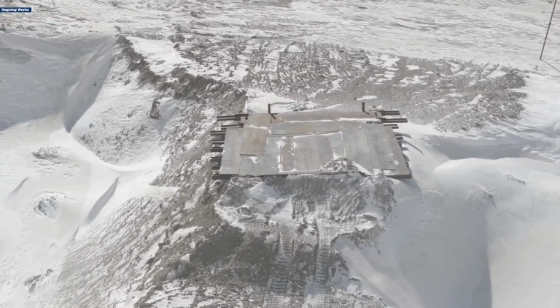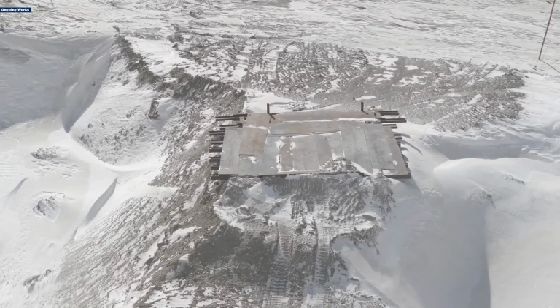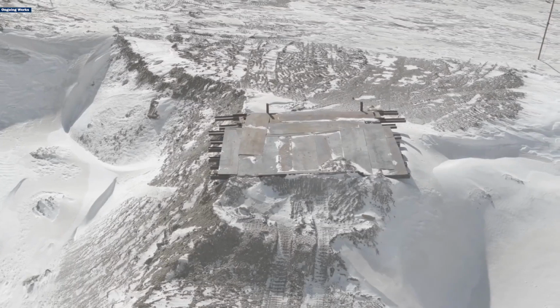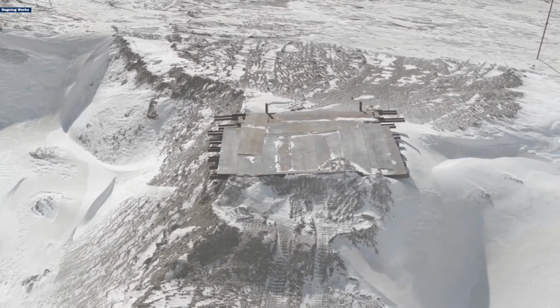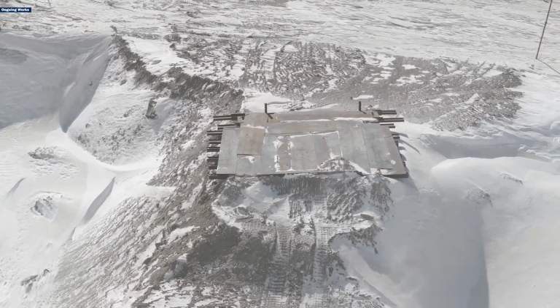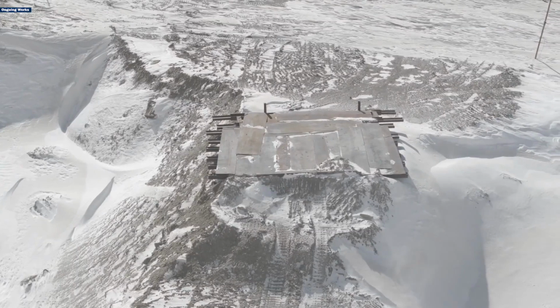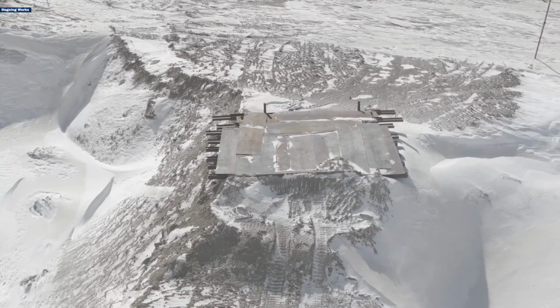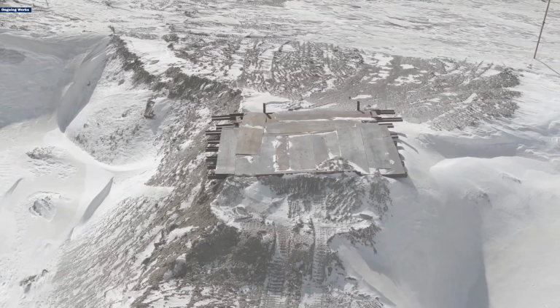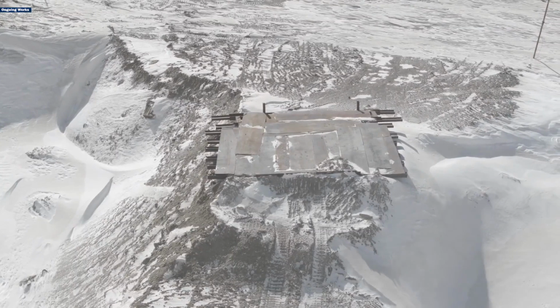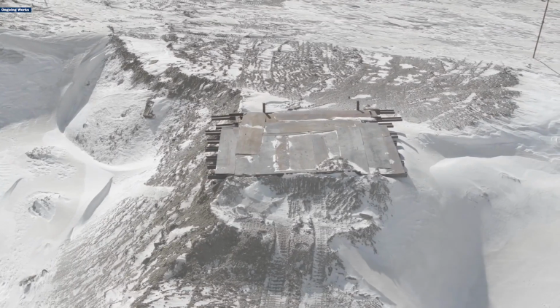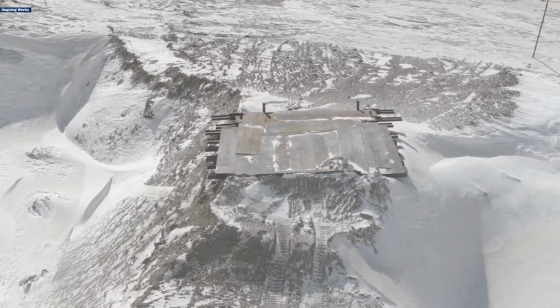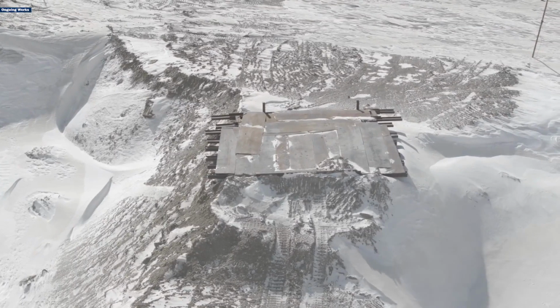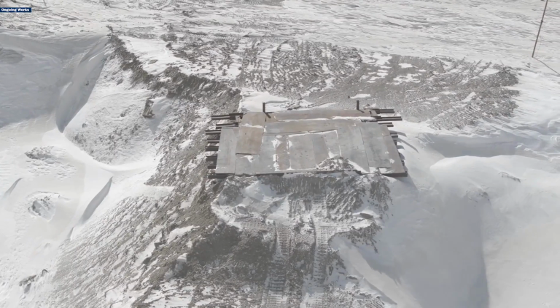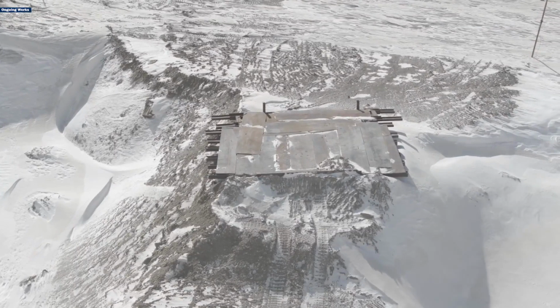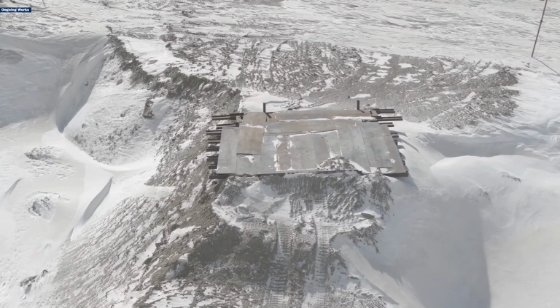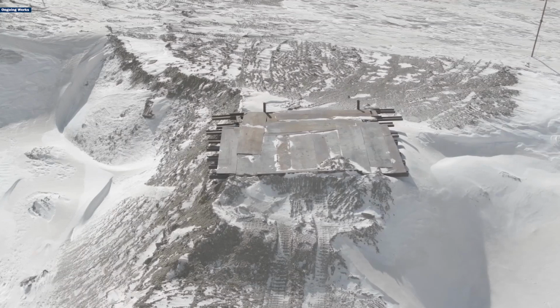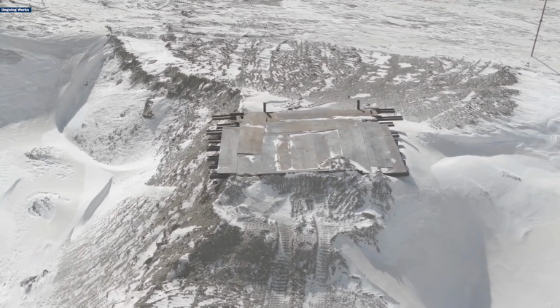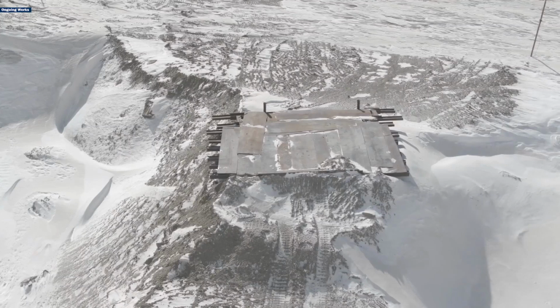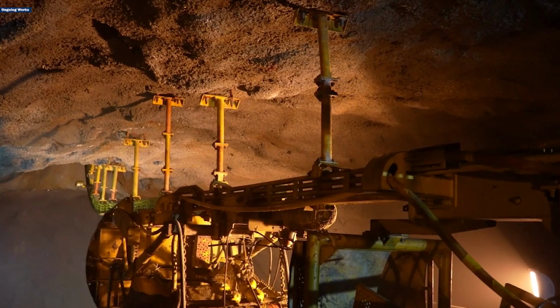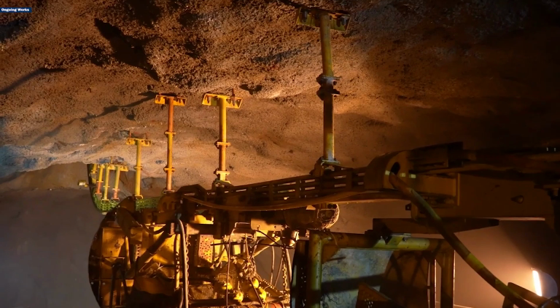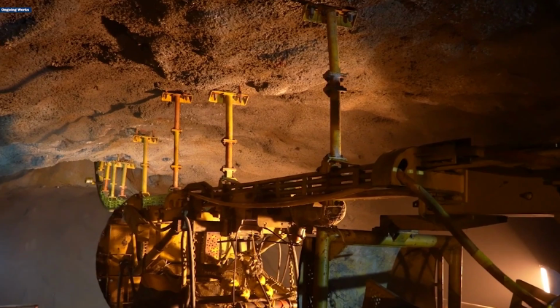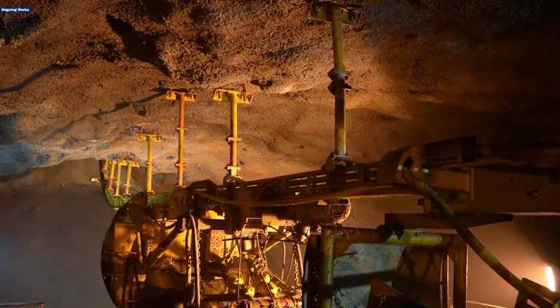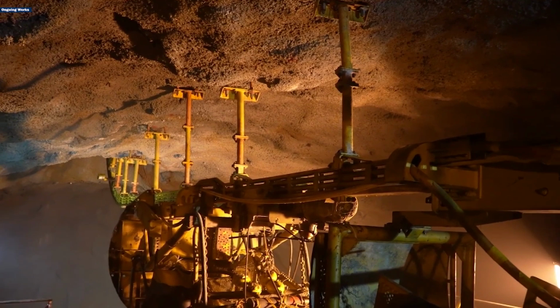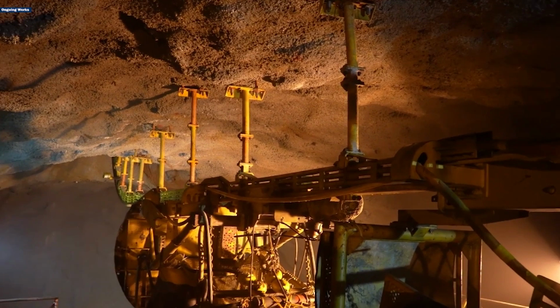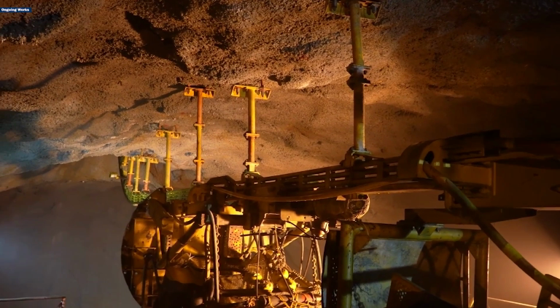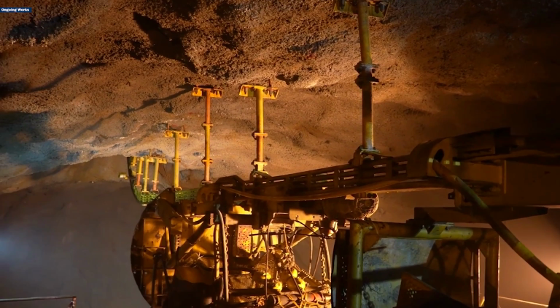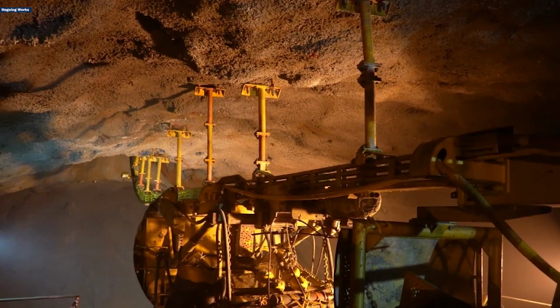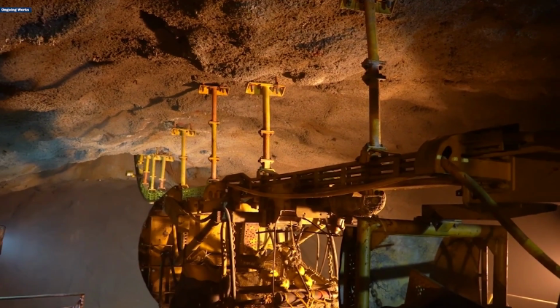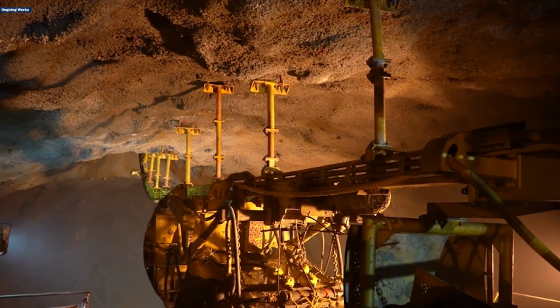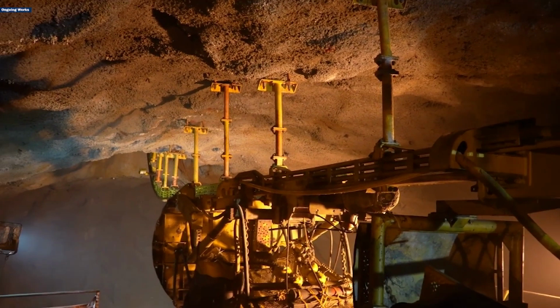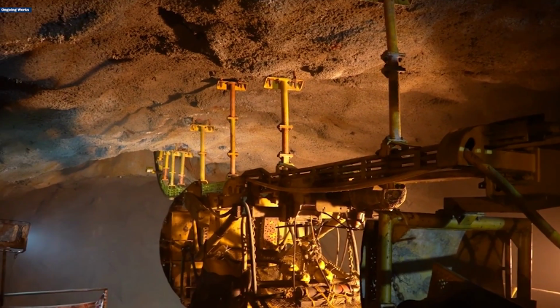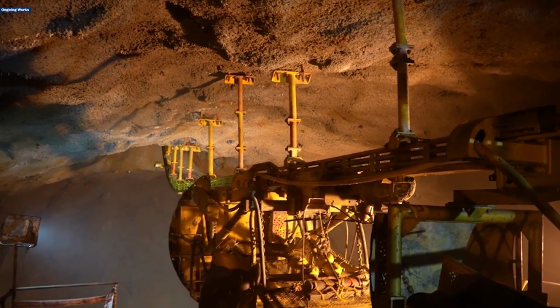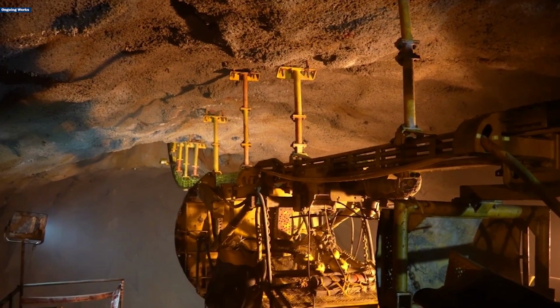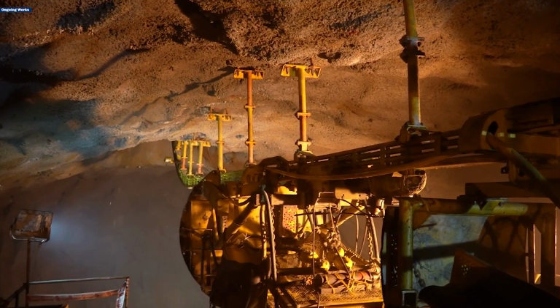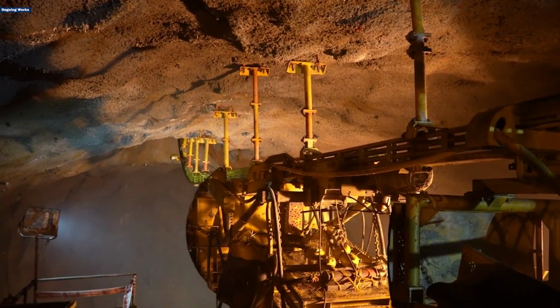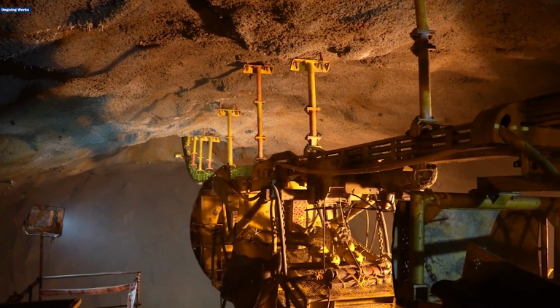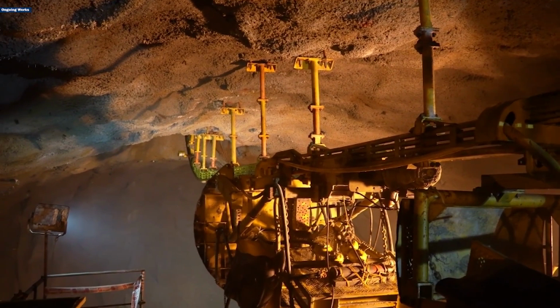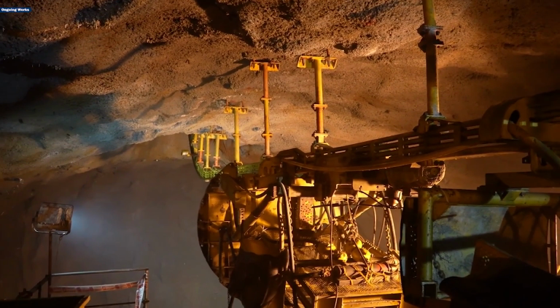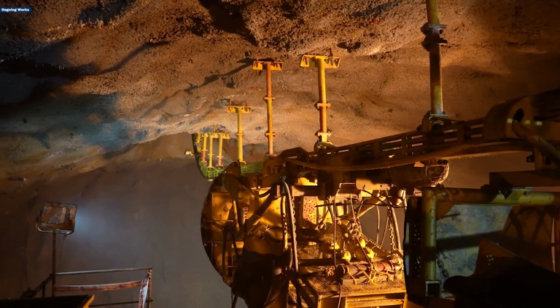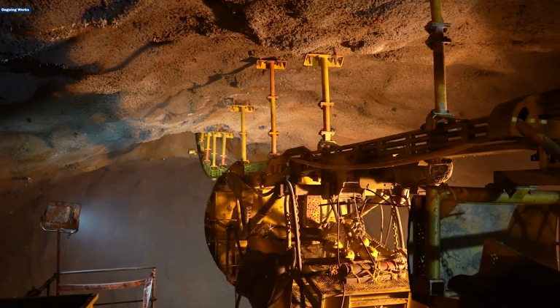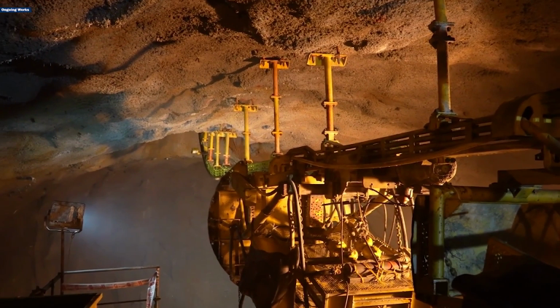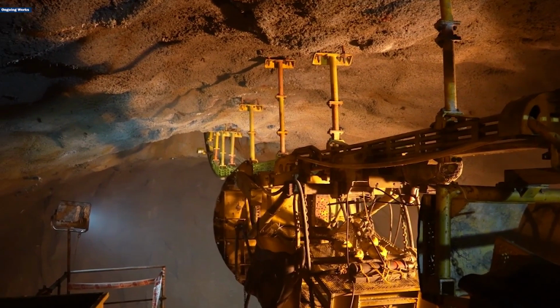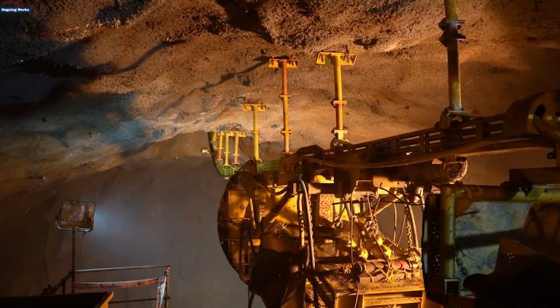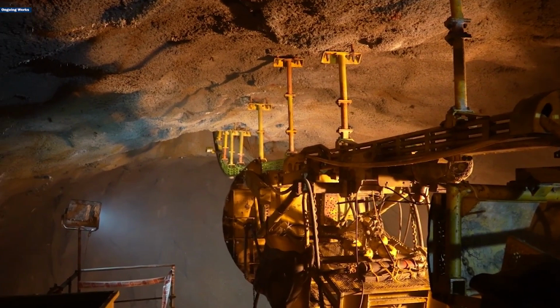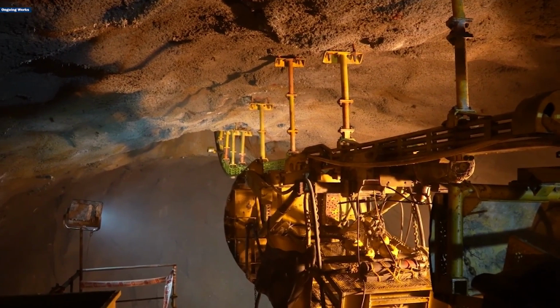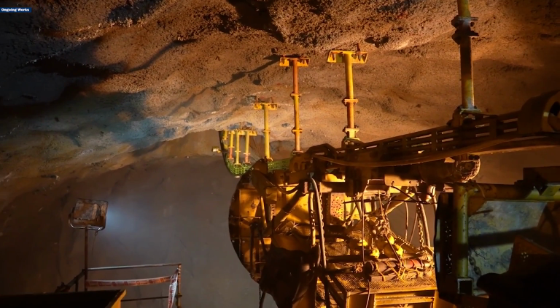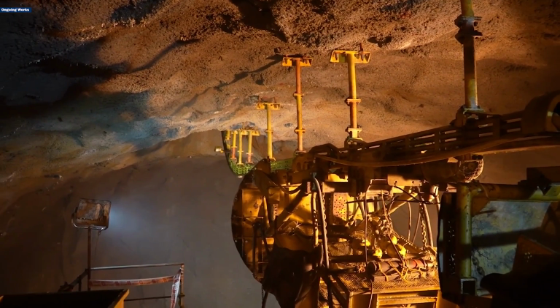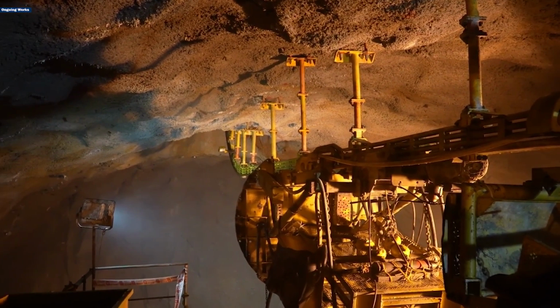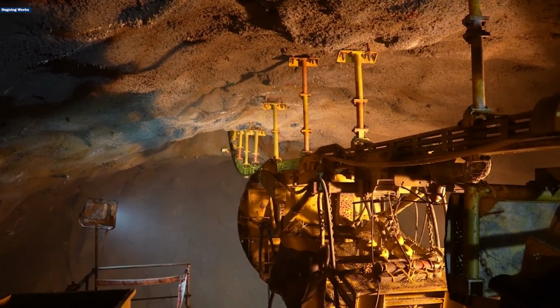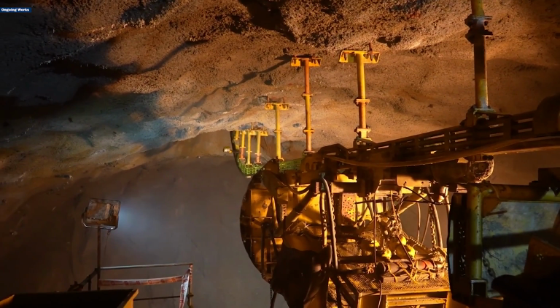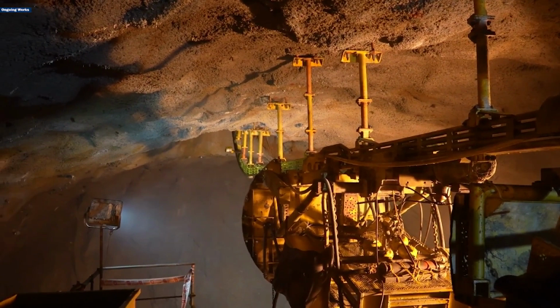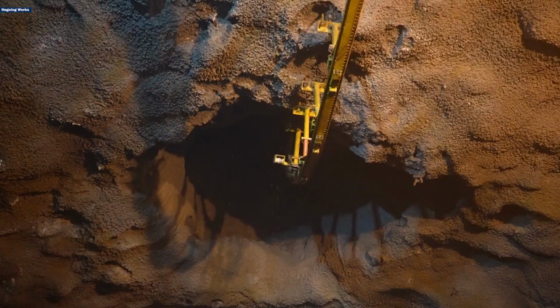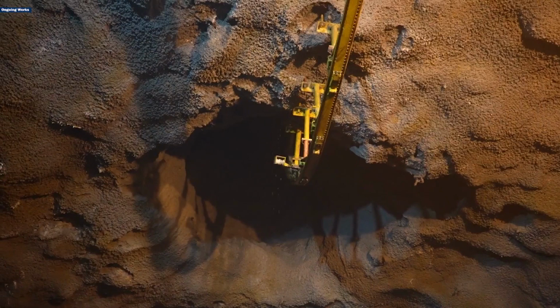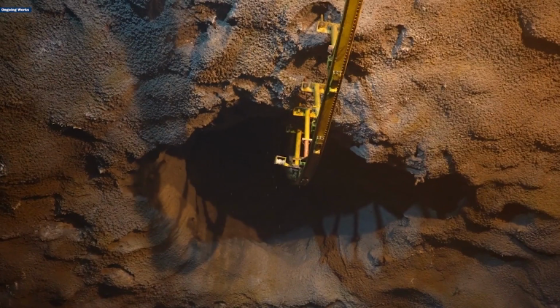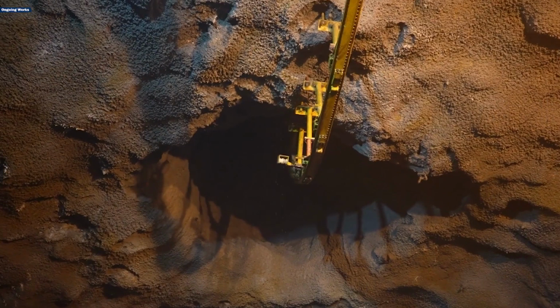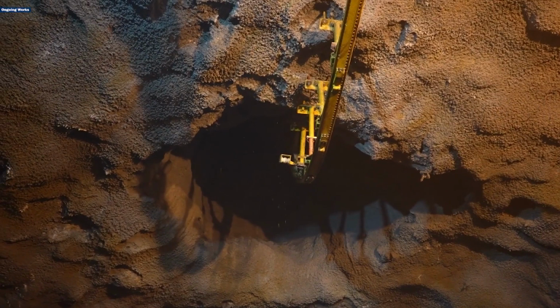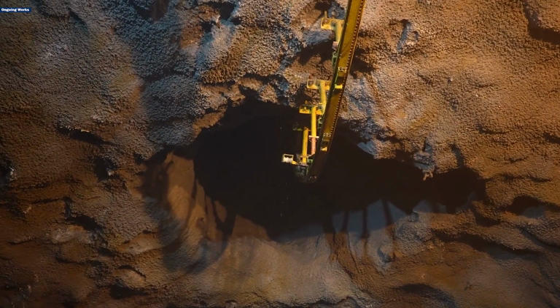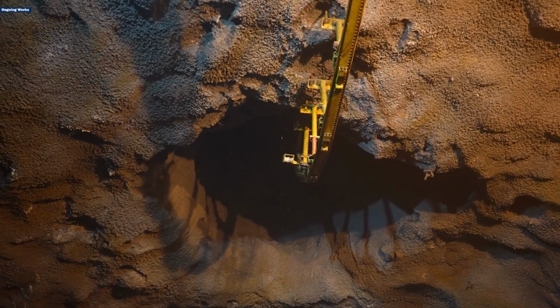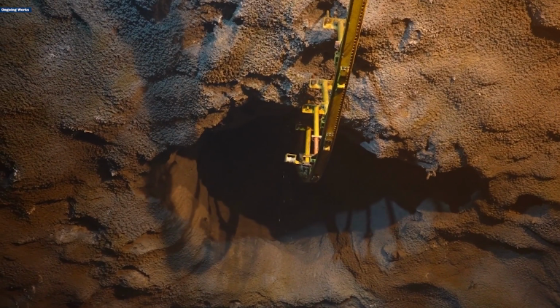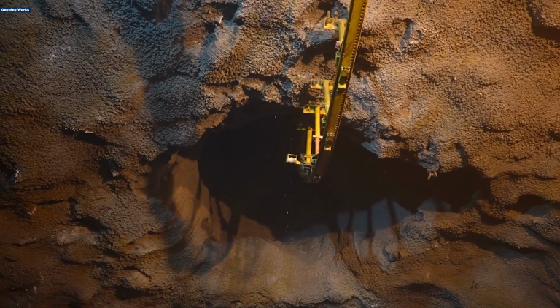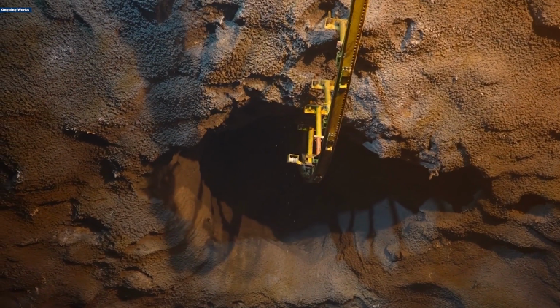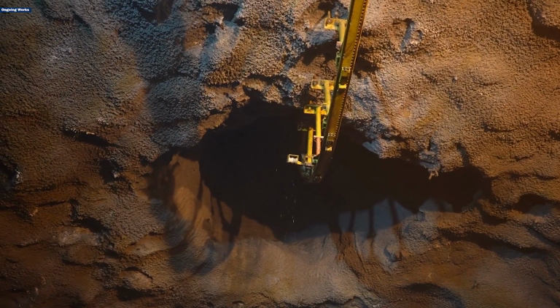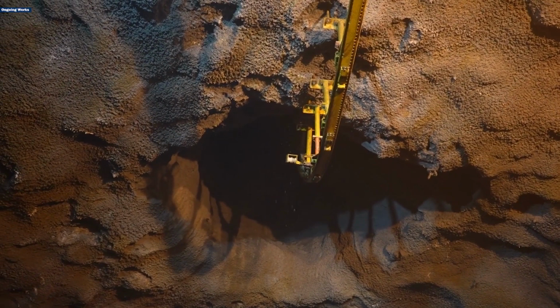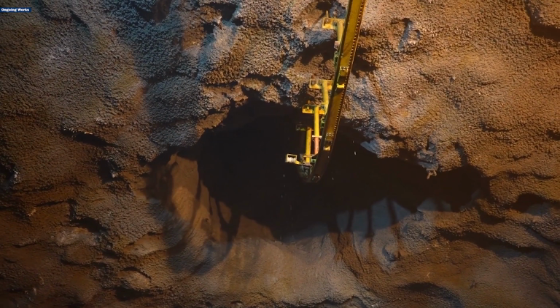Vertical Shaft 3 has achieved a breakthrough and Vertical Shaft 2 has seen around 140 meters of excavation. Currently, Vertical Shaft 1 is being excavated using the bottom-up method with a Raise Boring Machine, with 370 meters completed from the bottom.